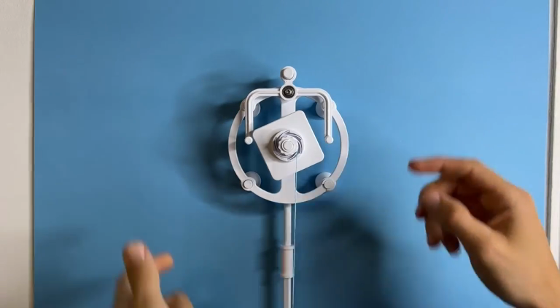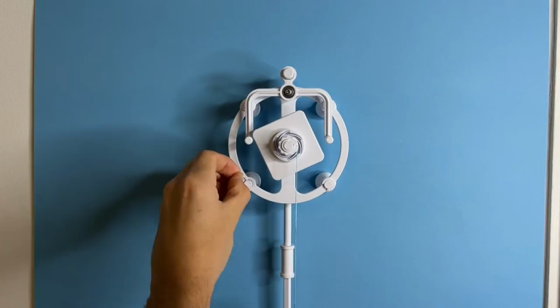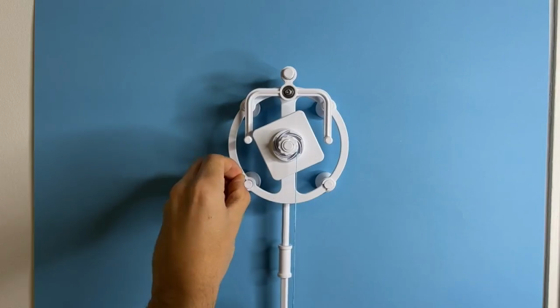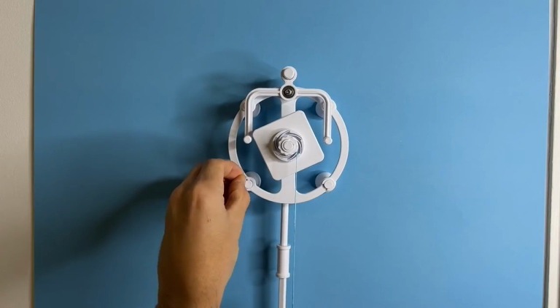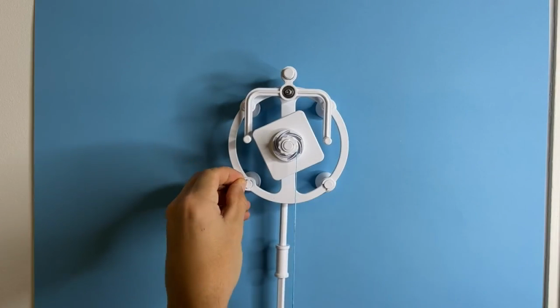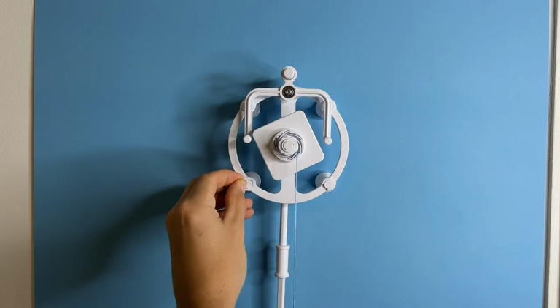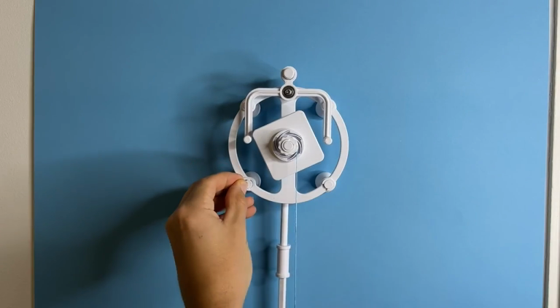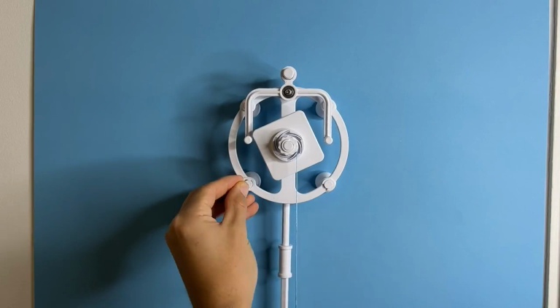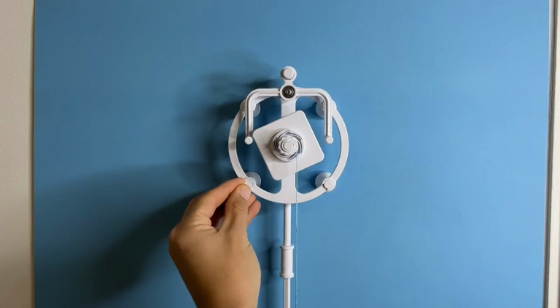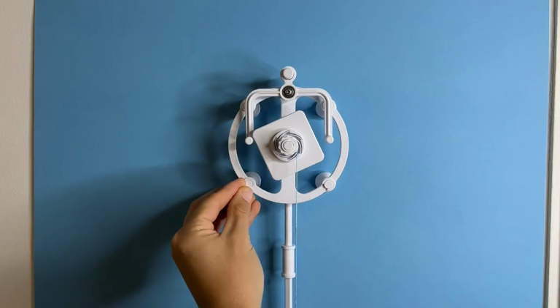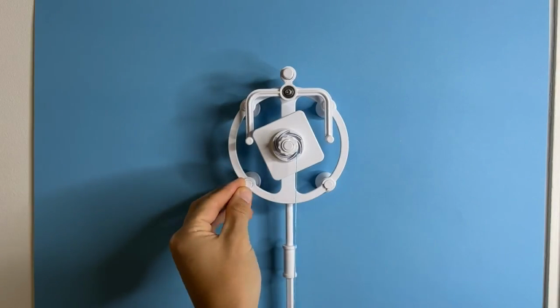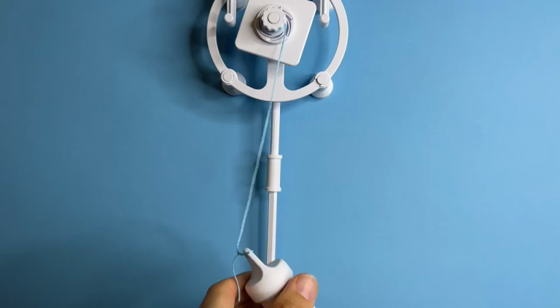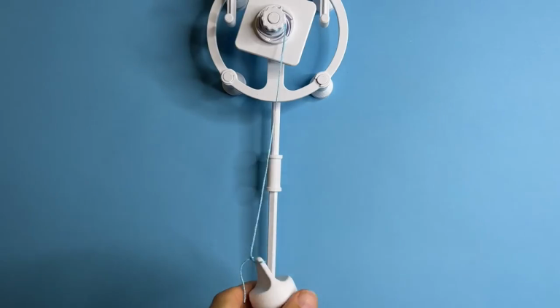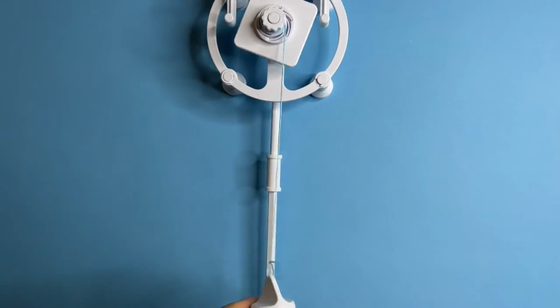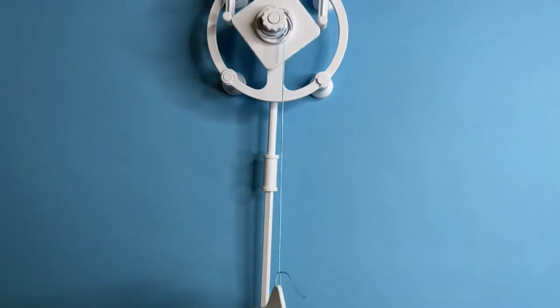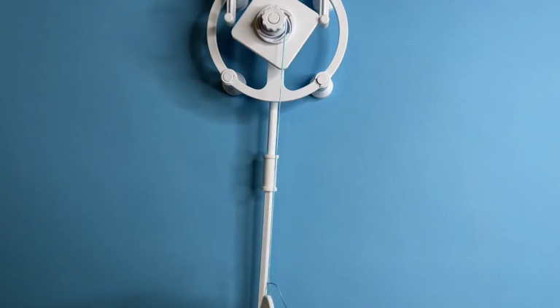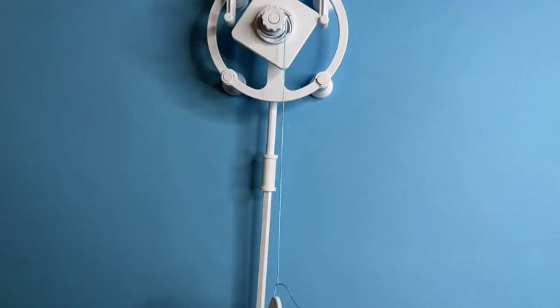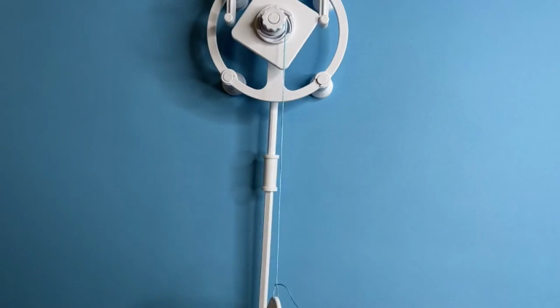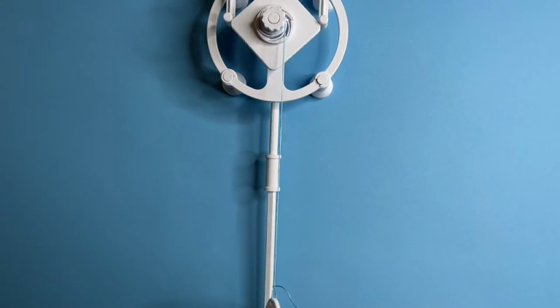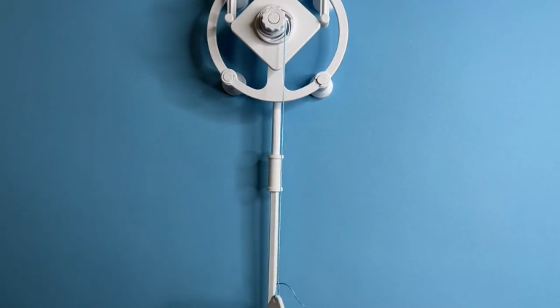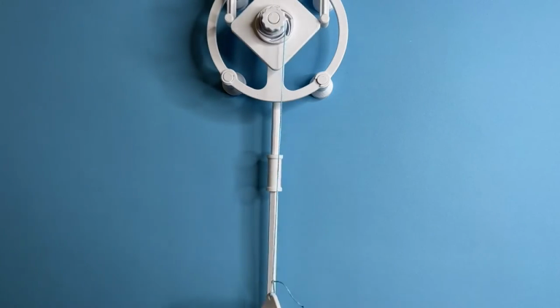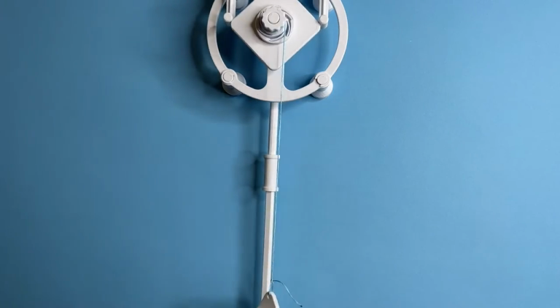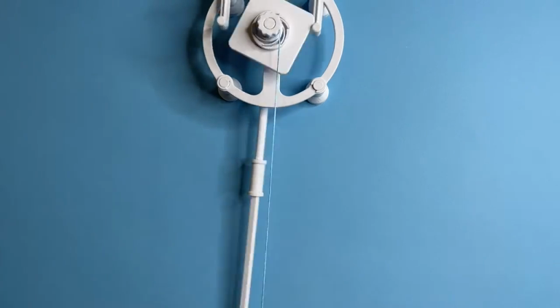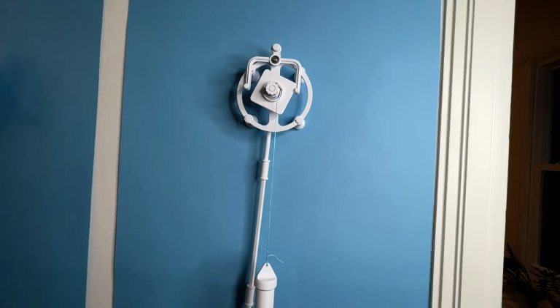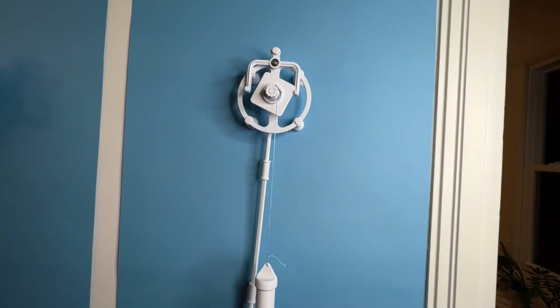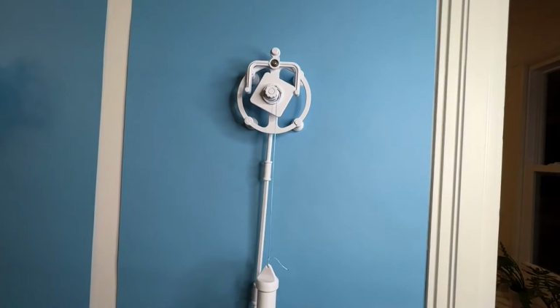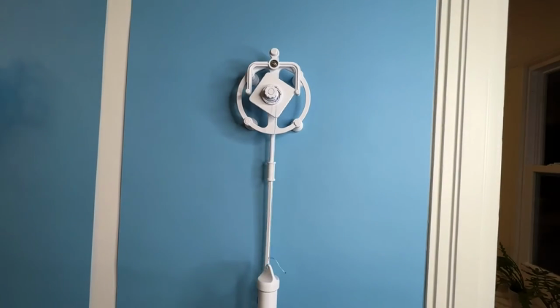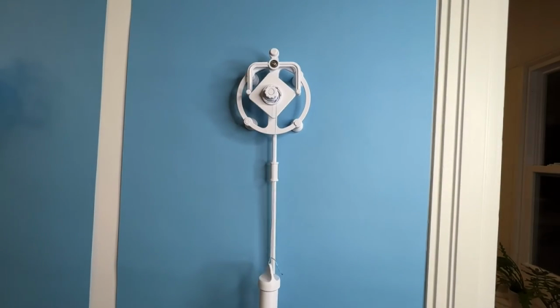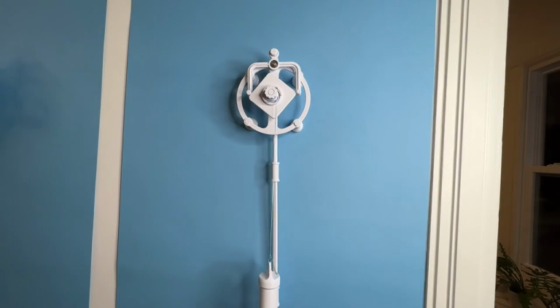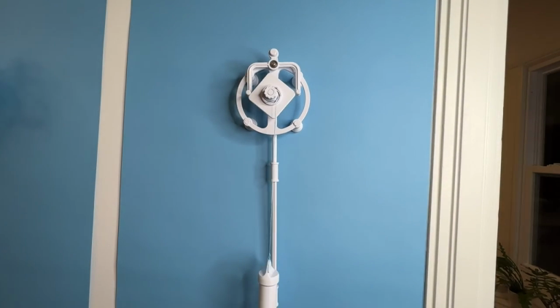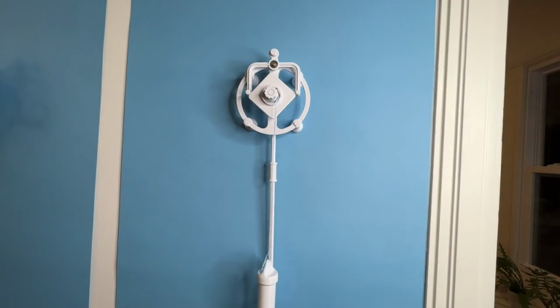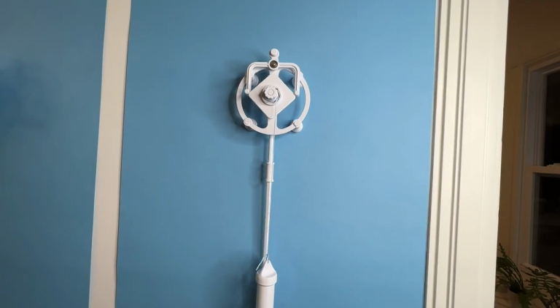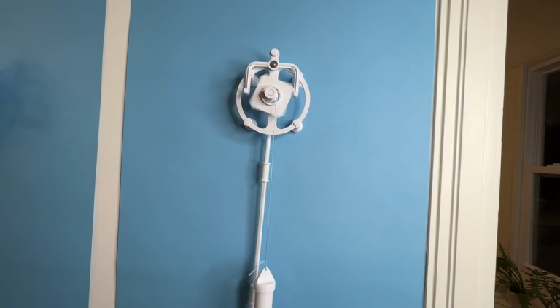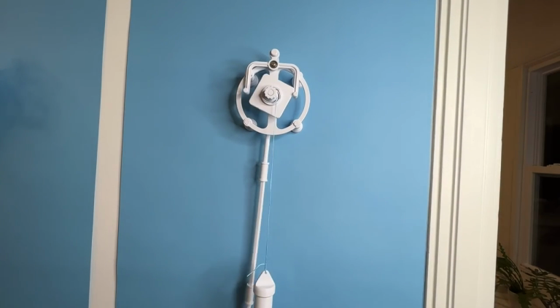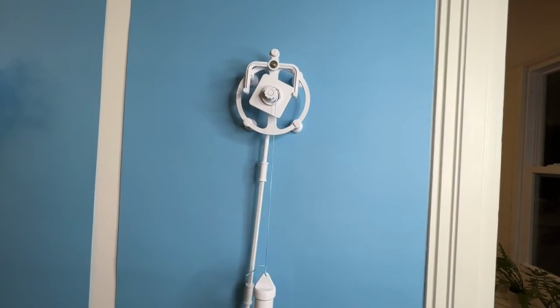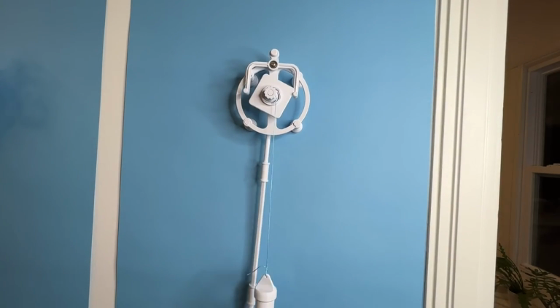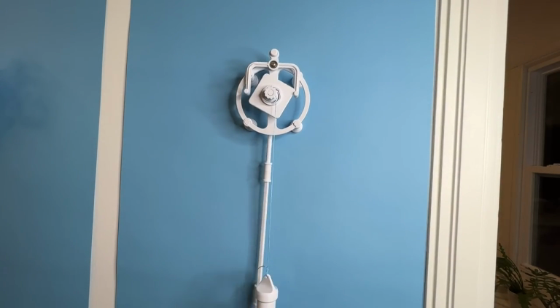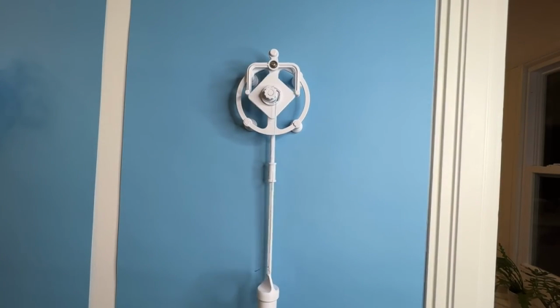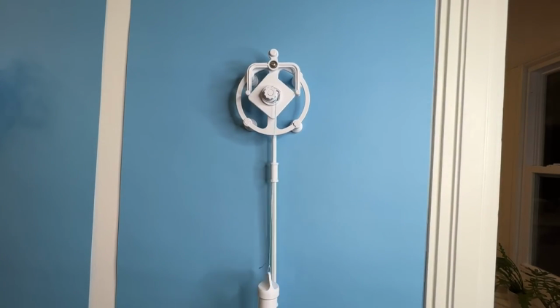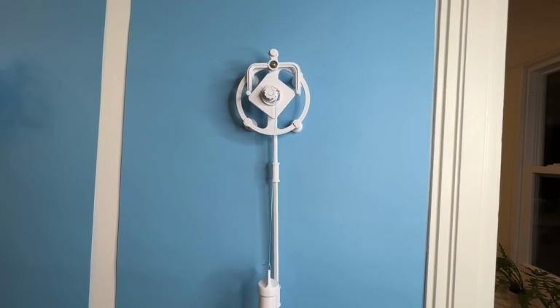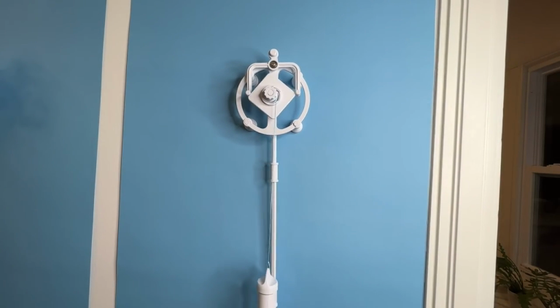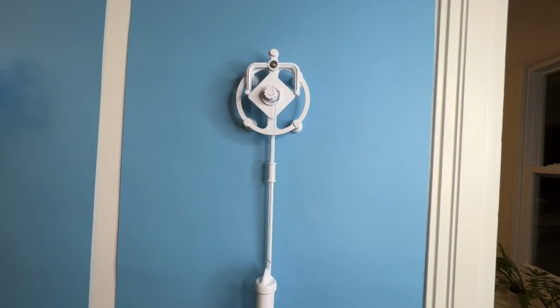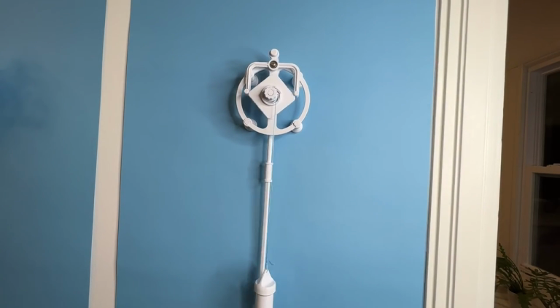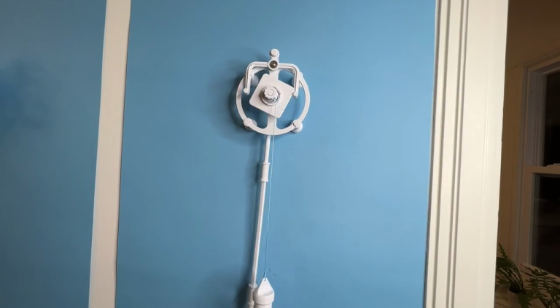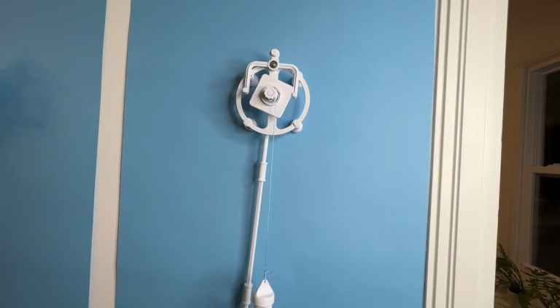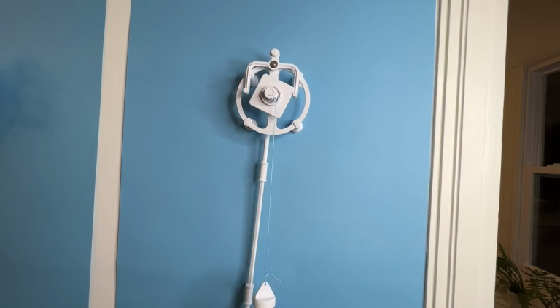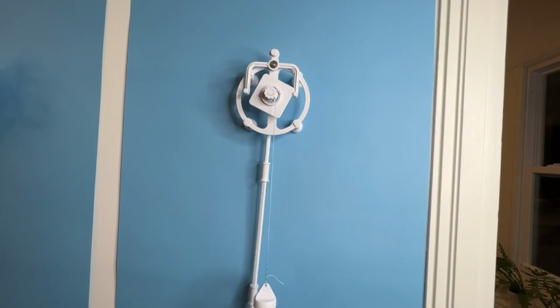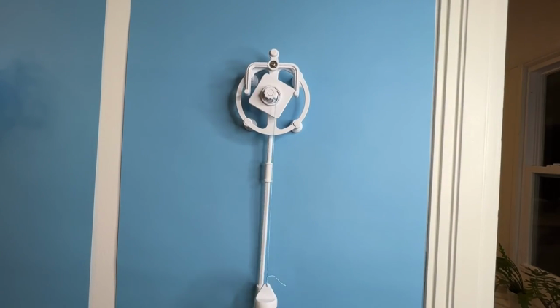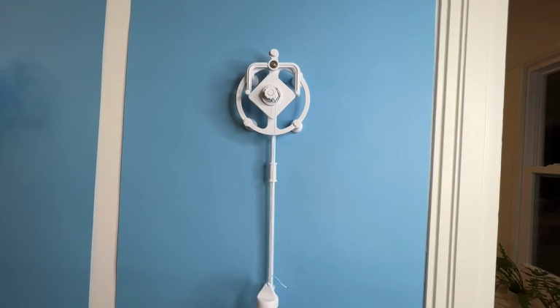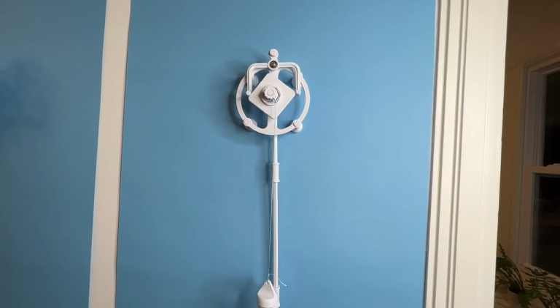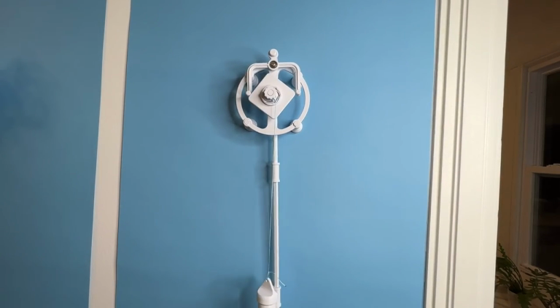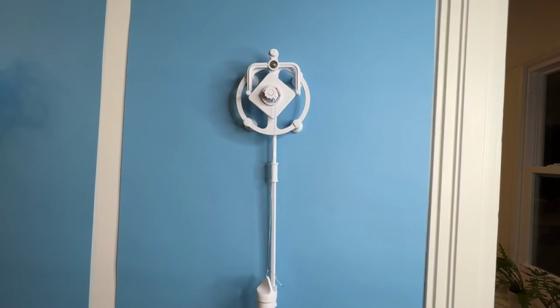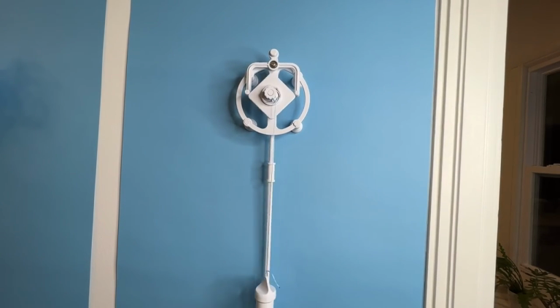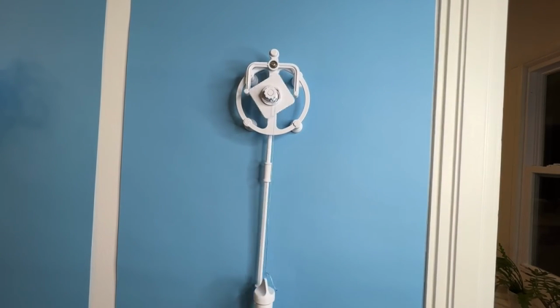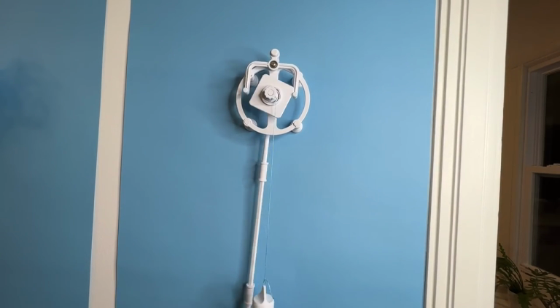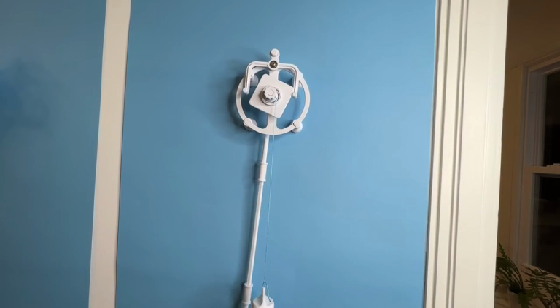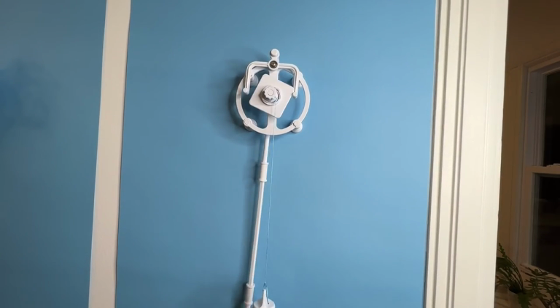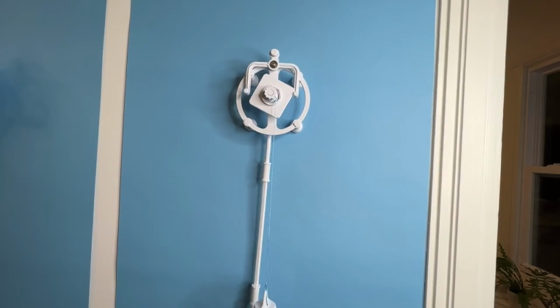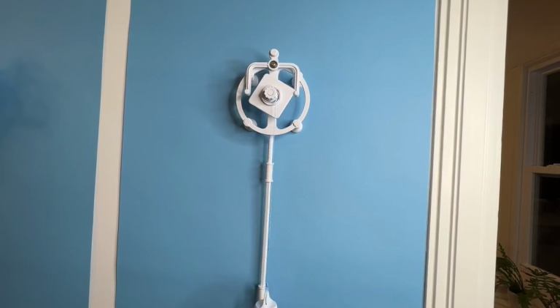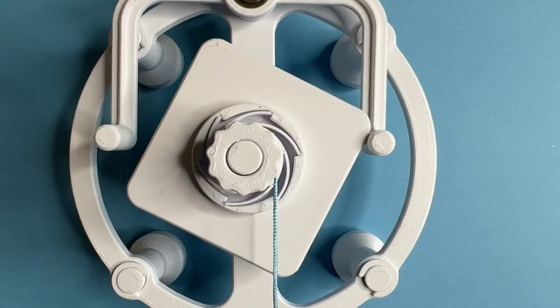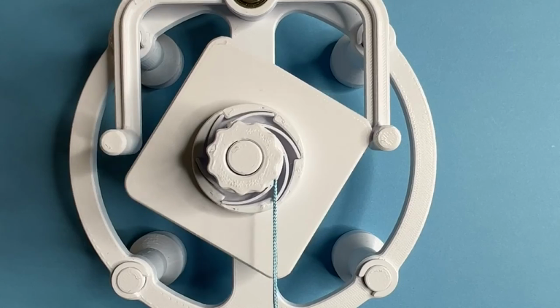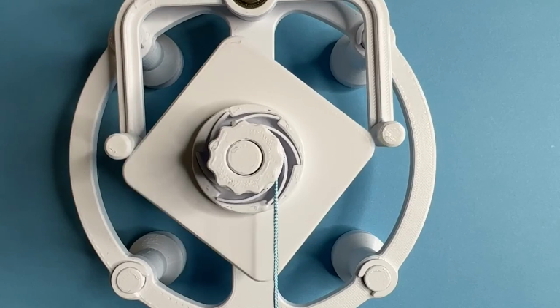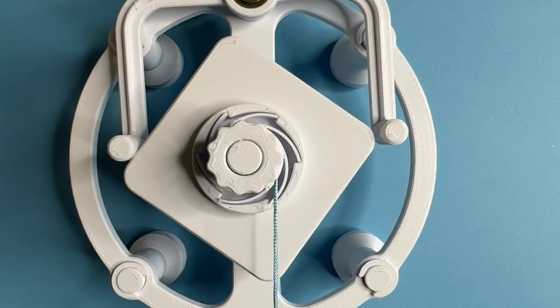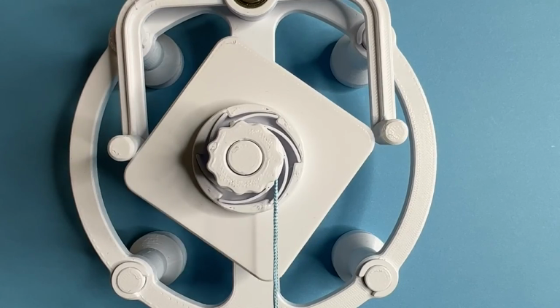Give the pendulum a little swing and the mechanism should be working. Enjoy.